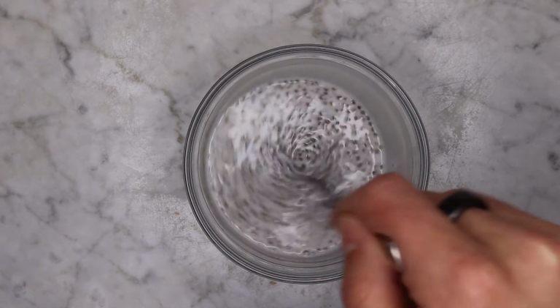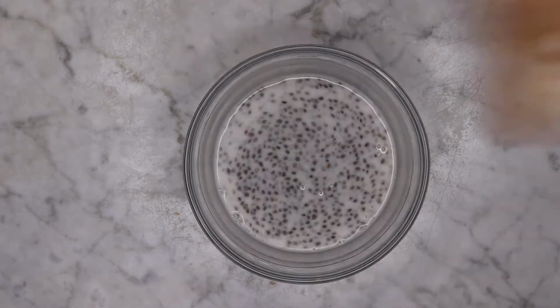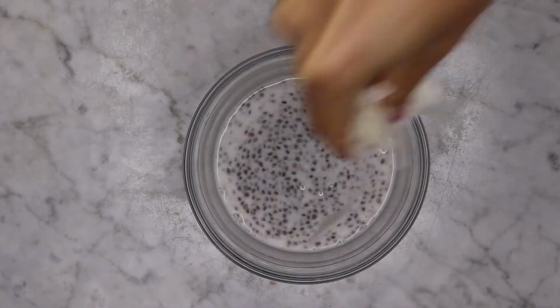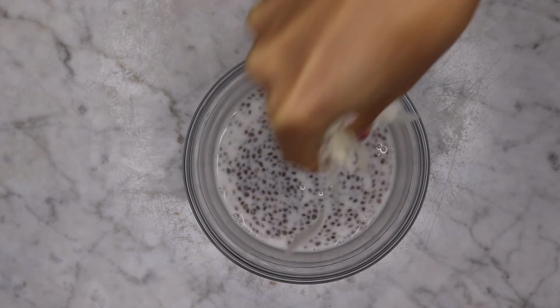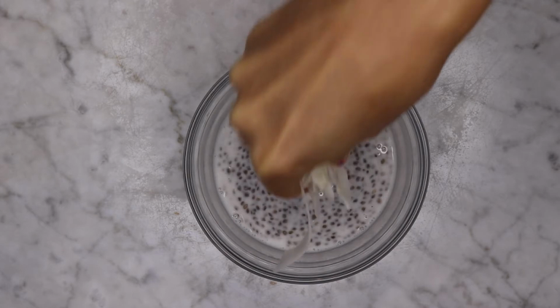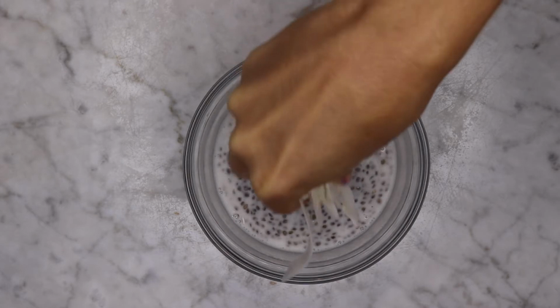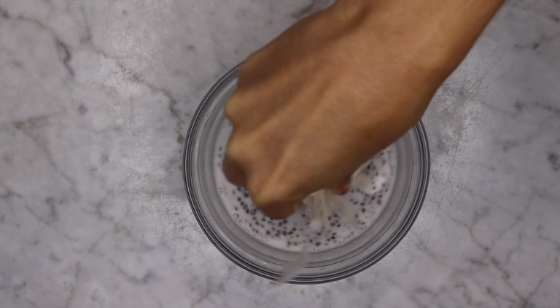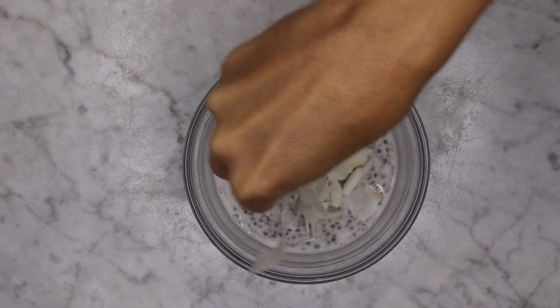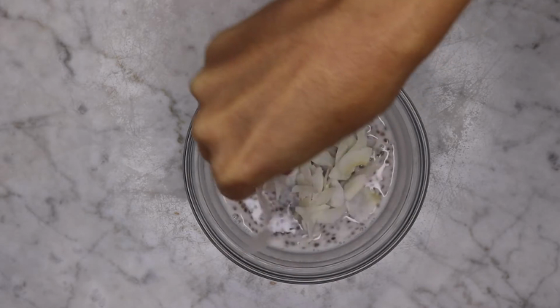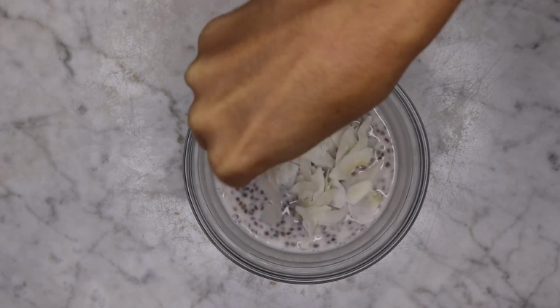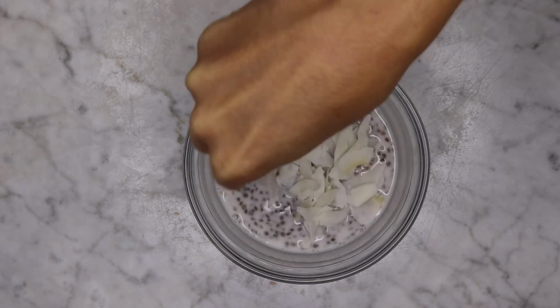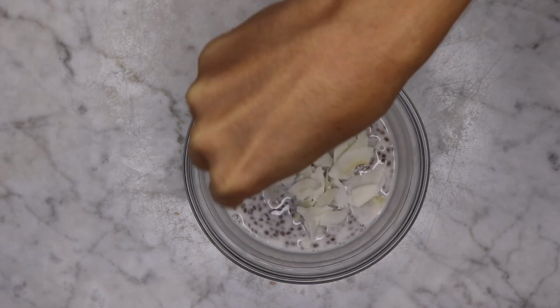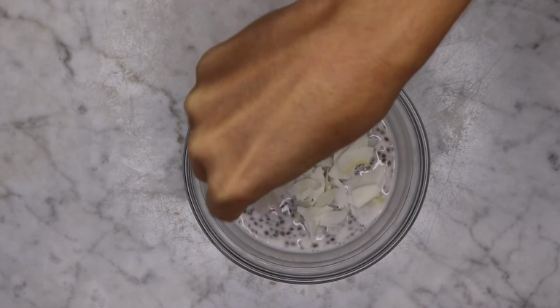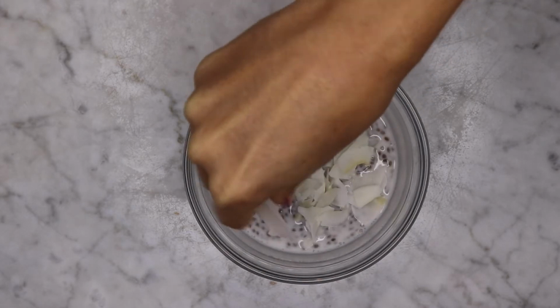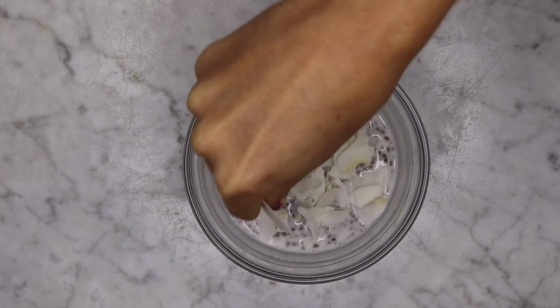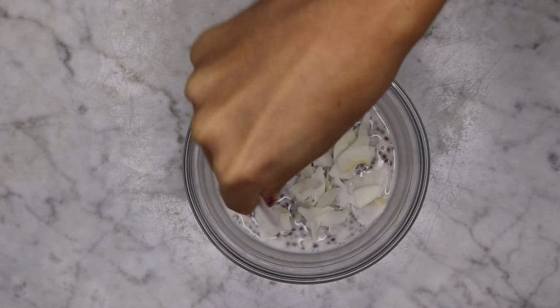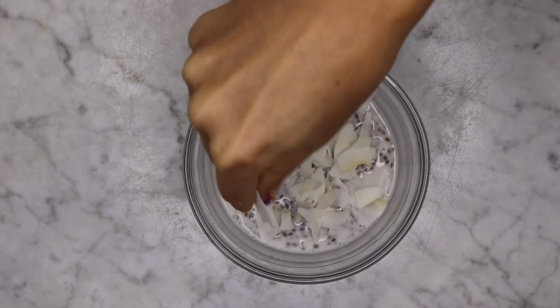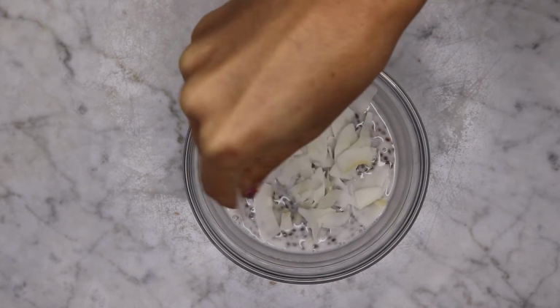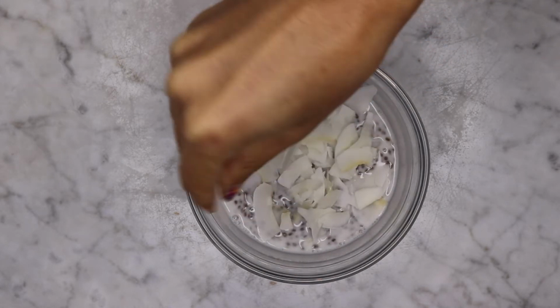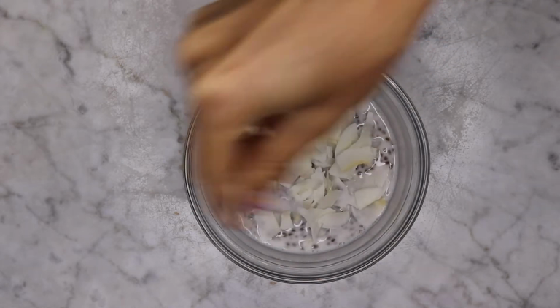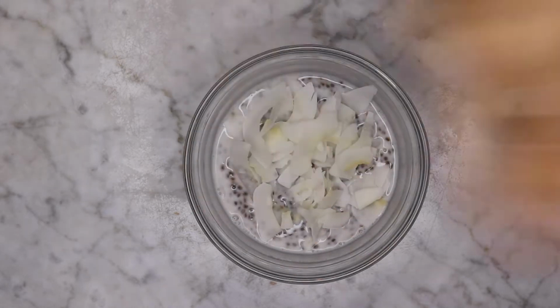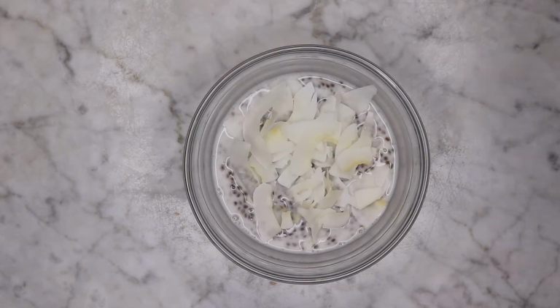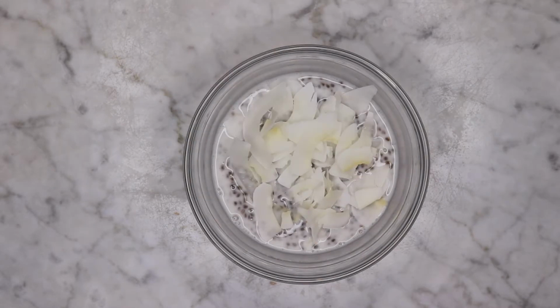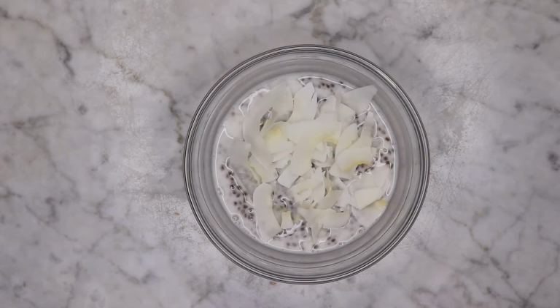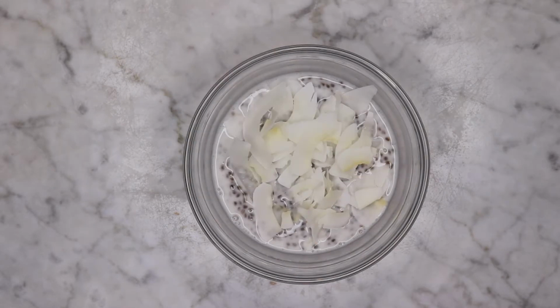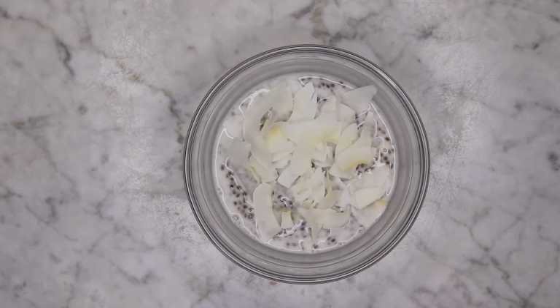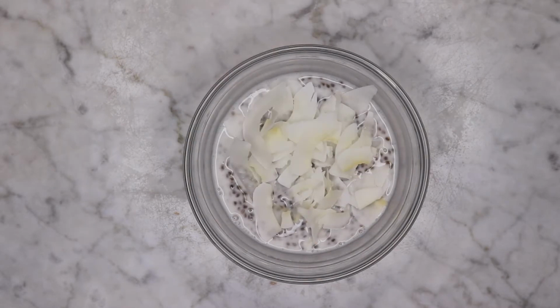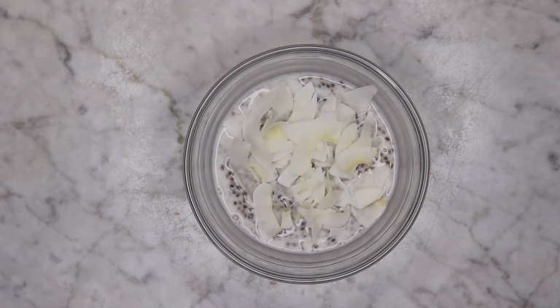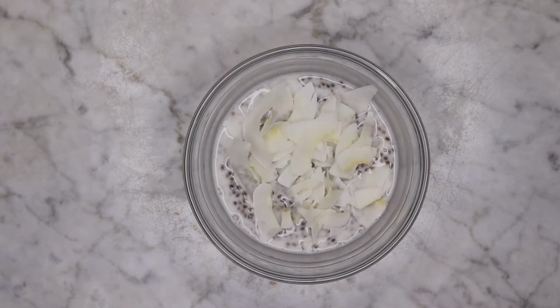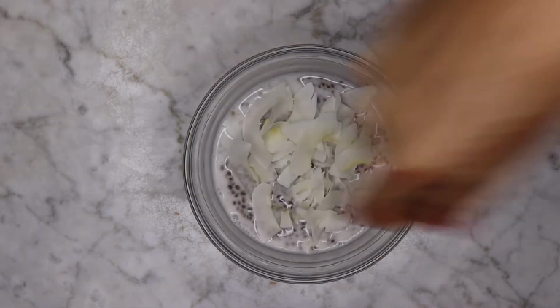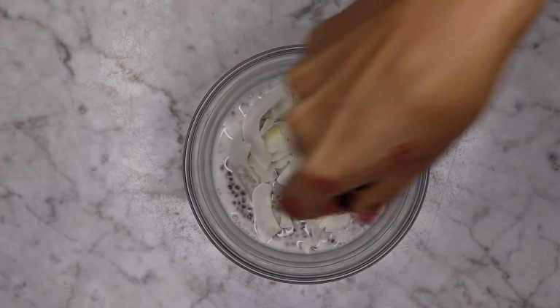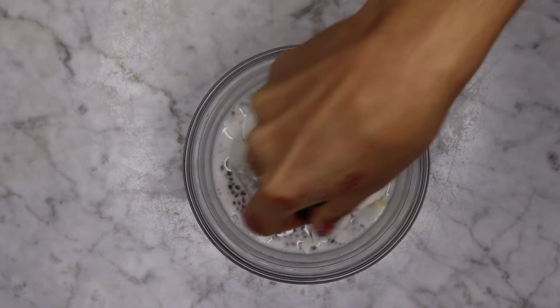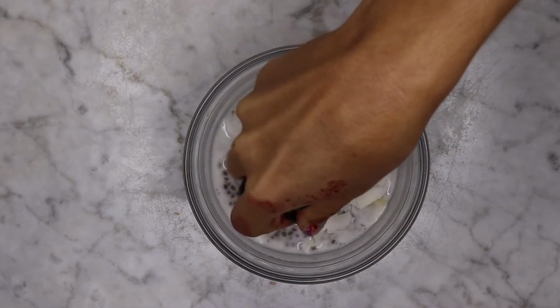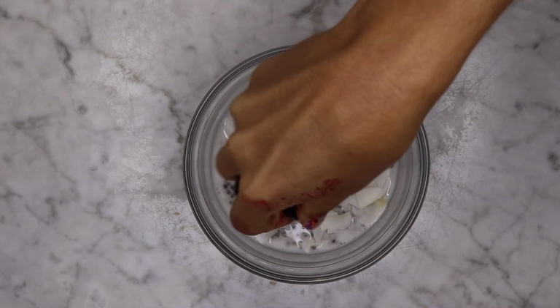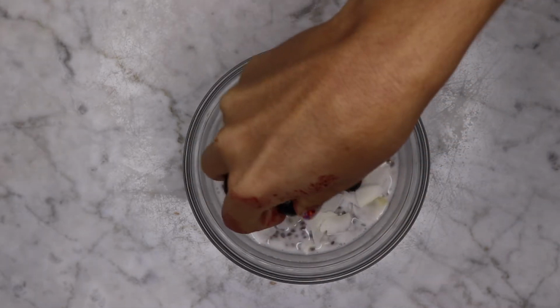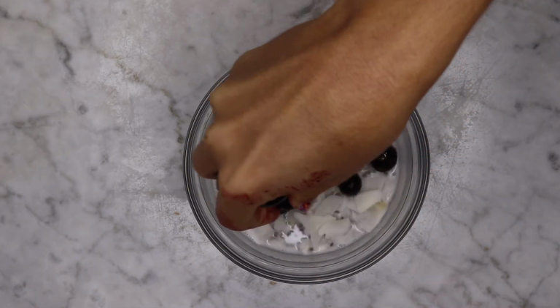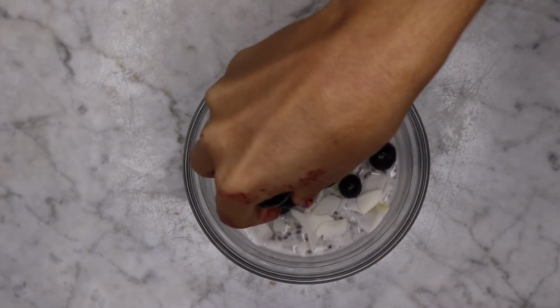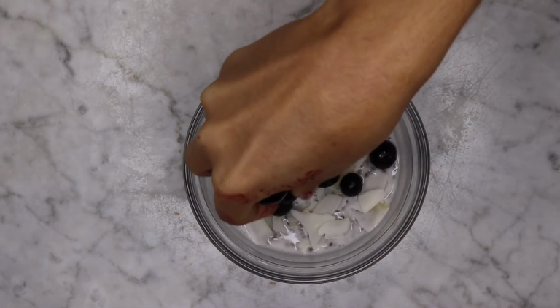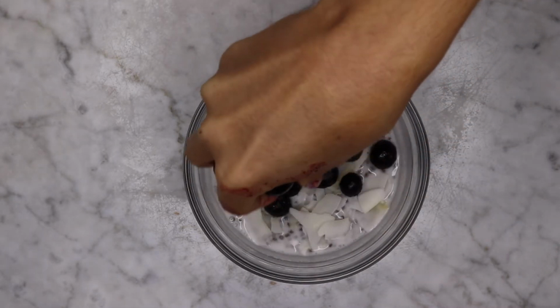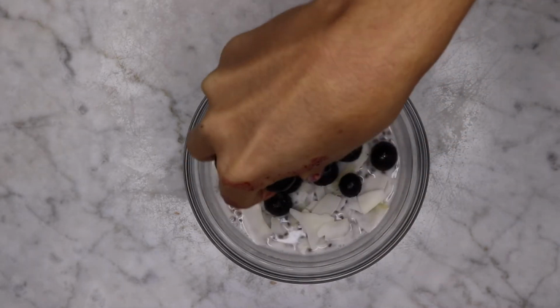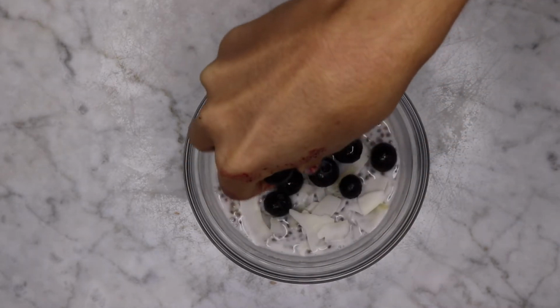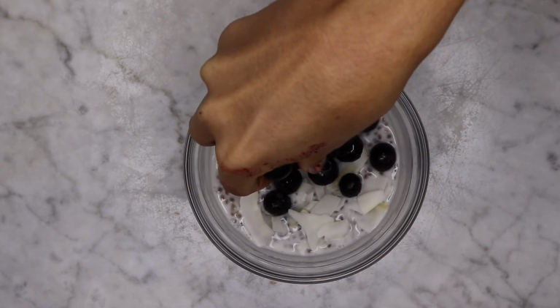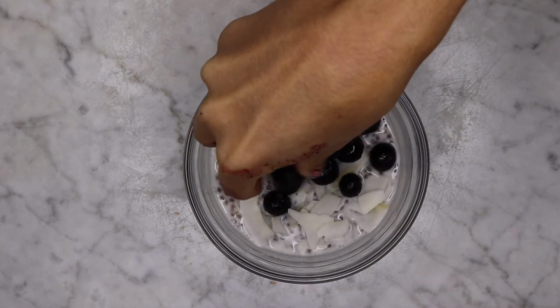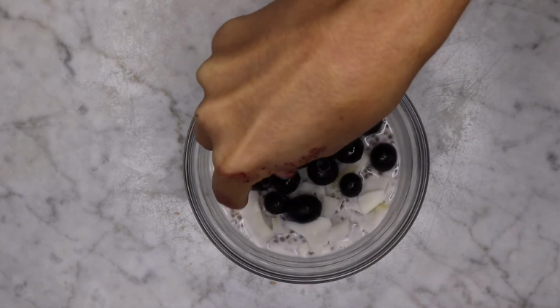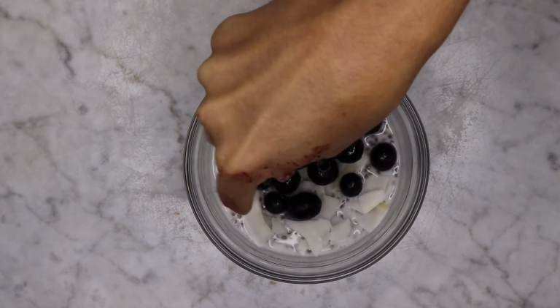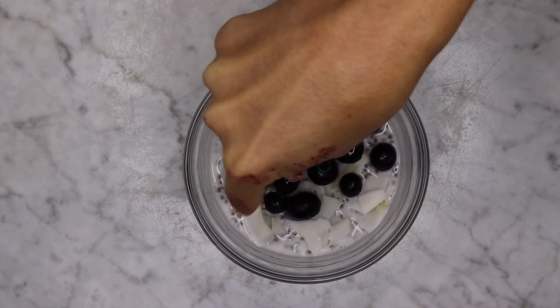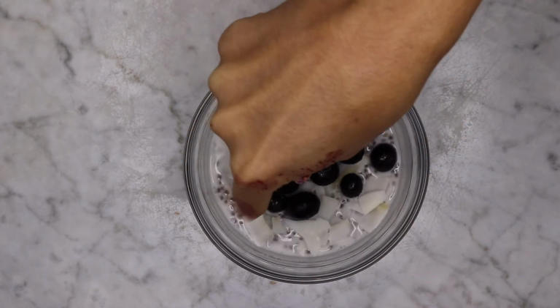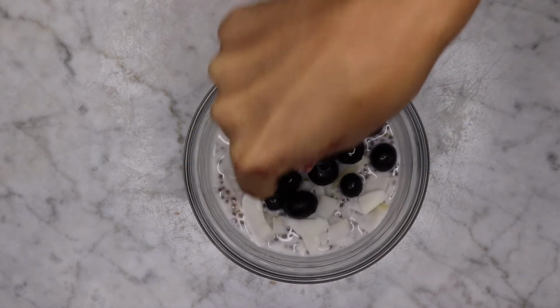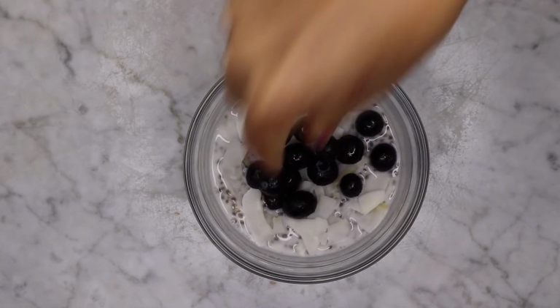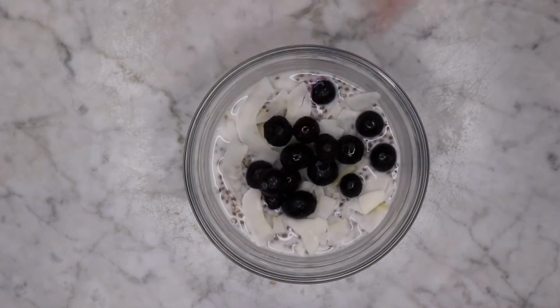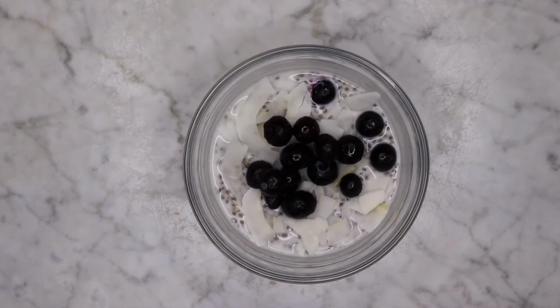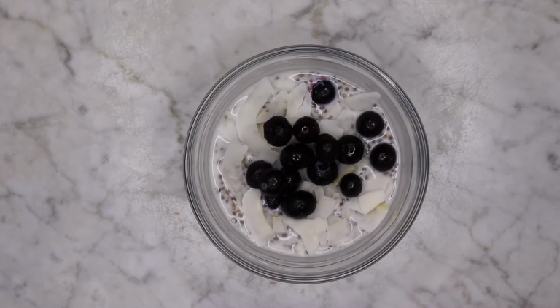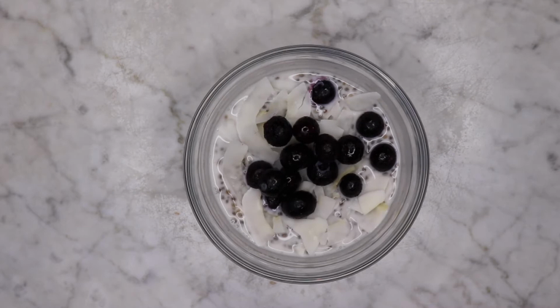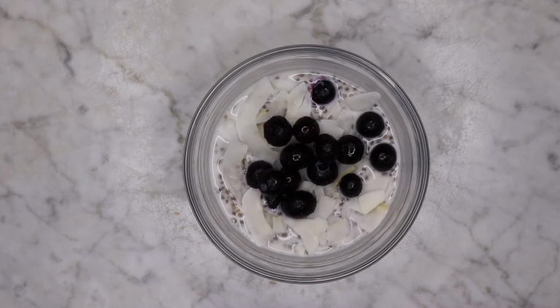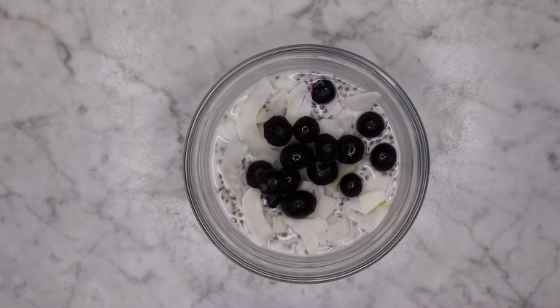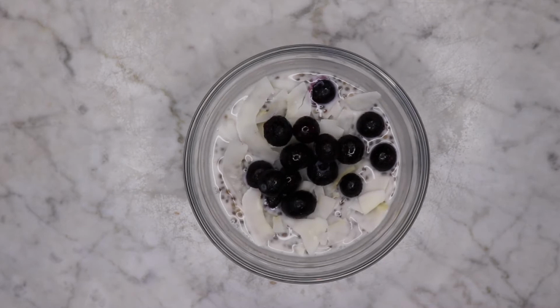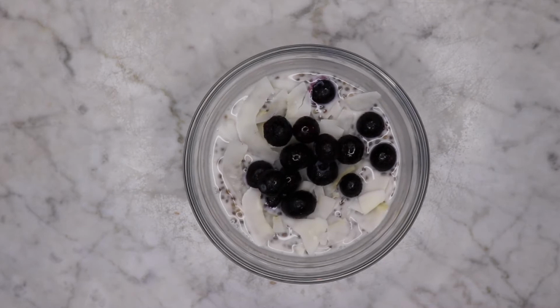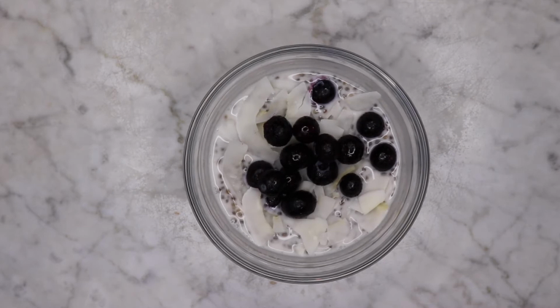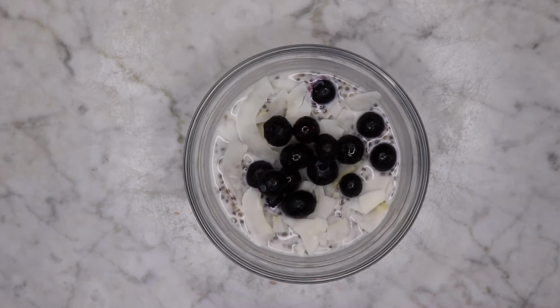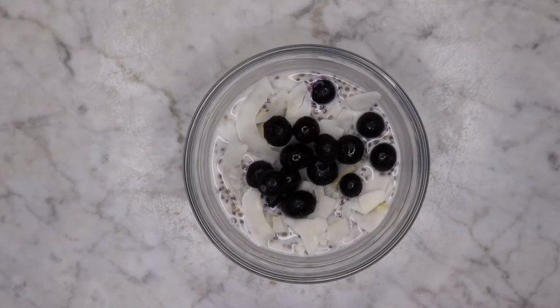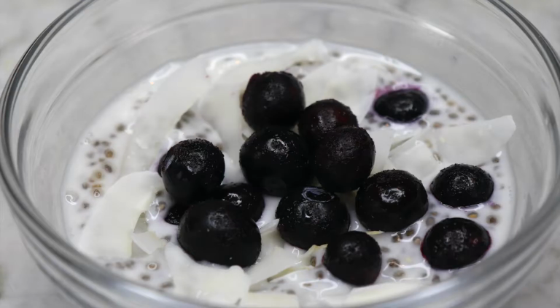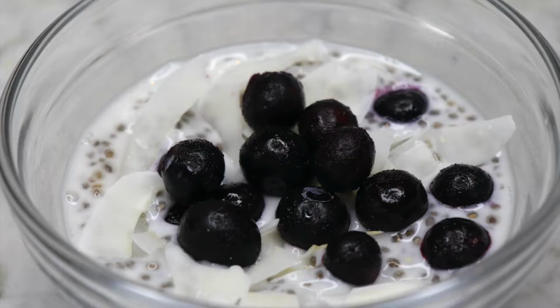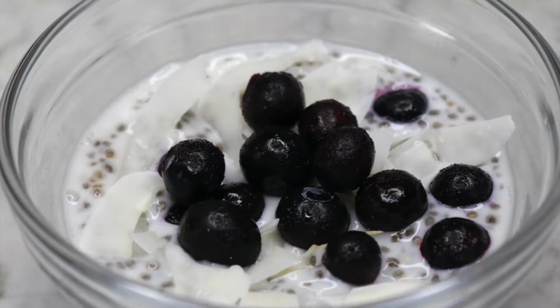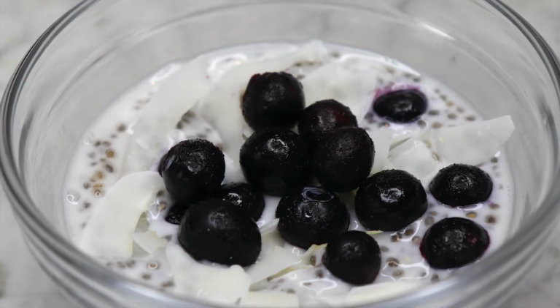Sprinkle with some coconut flakes and some fresh or frozen blueberries. Enjoy.